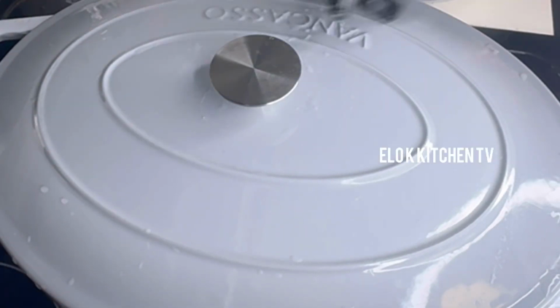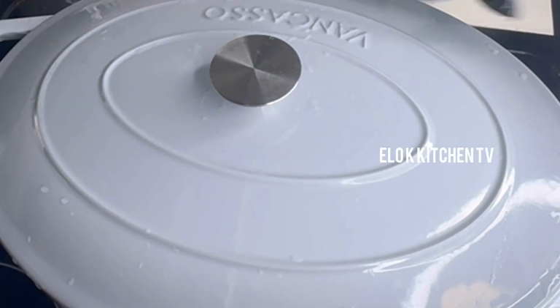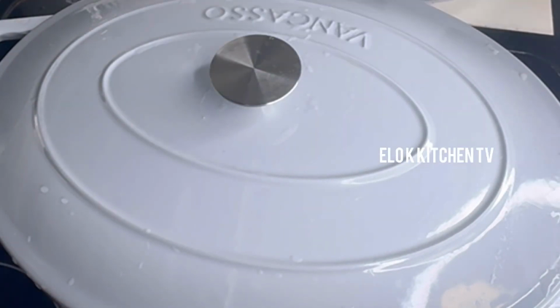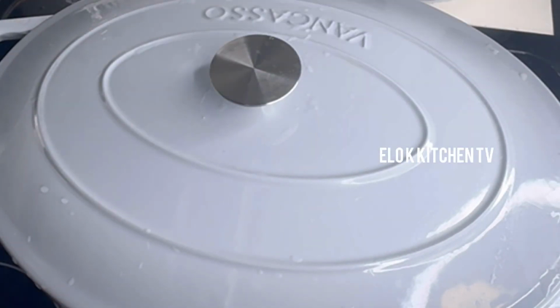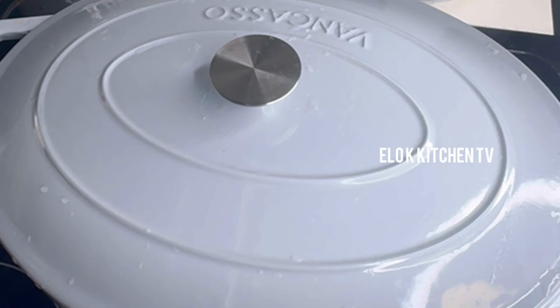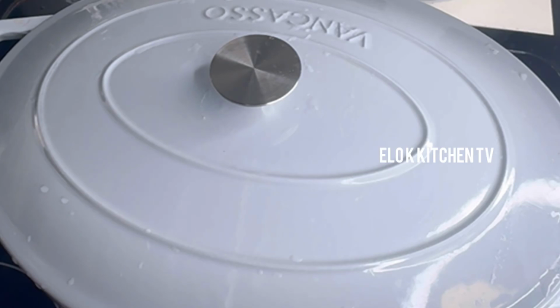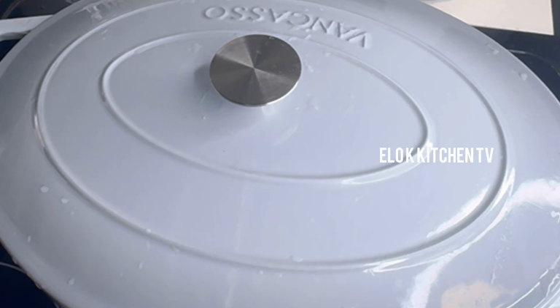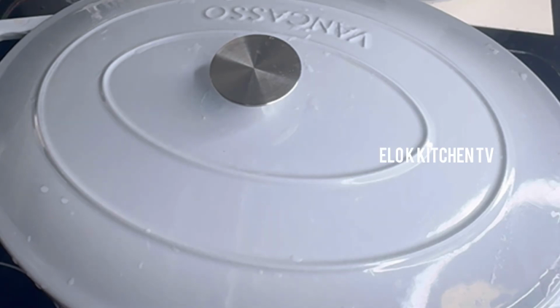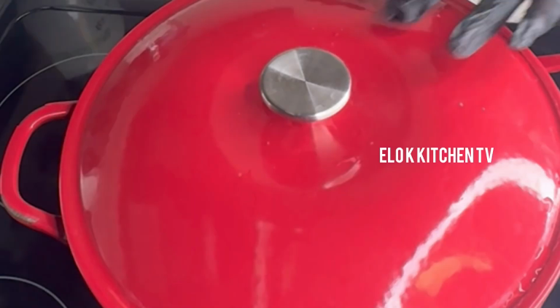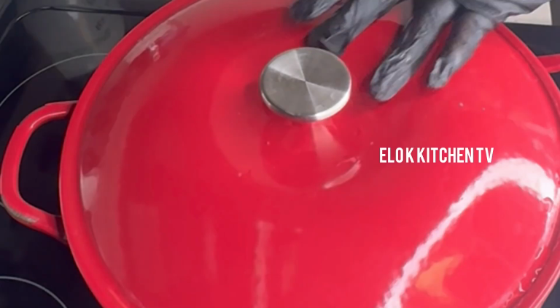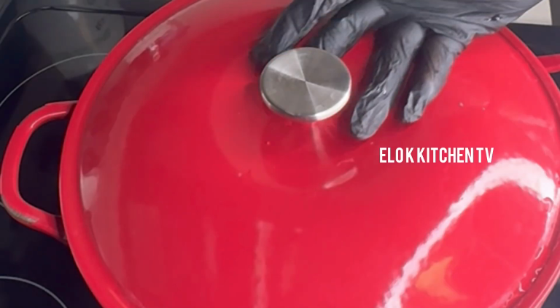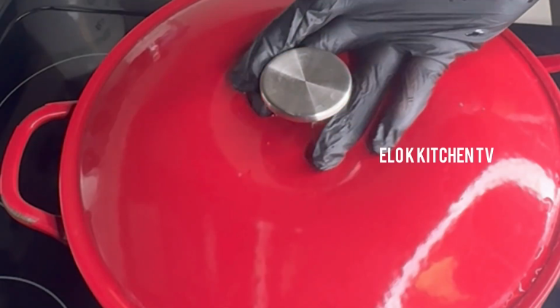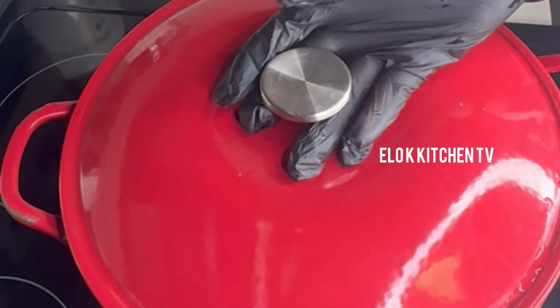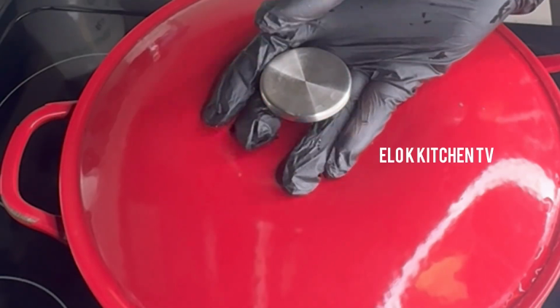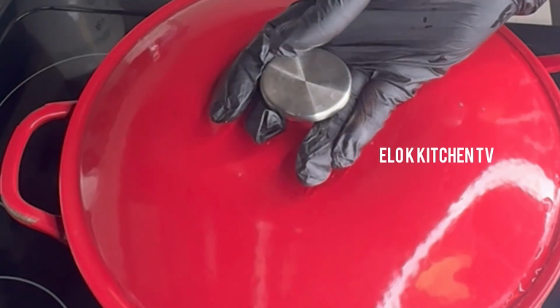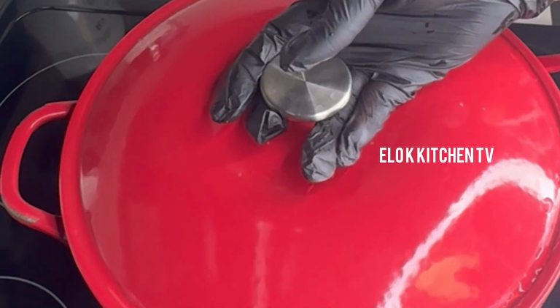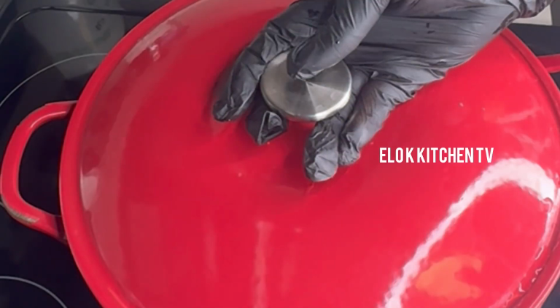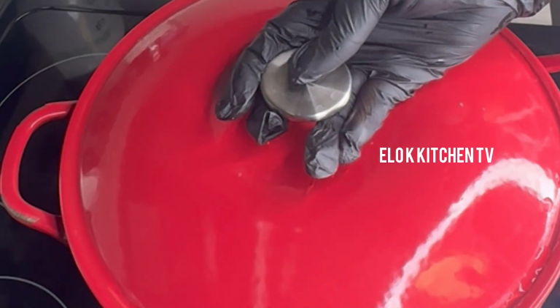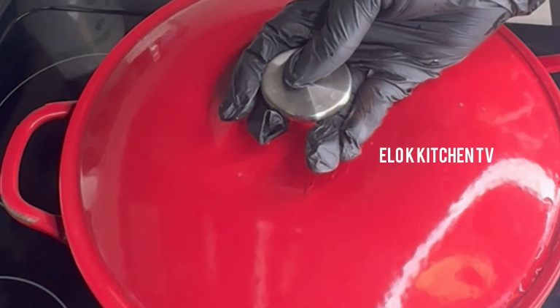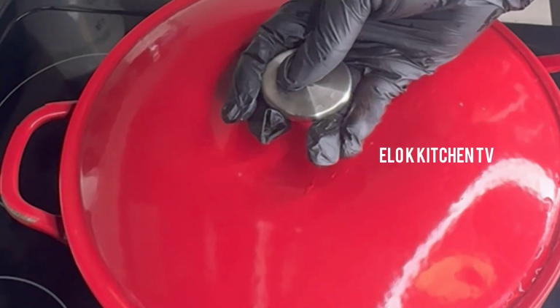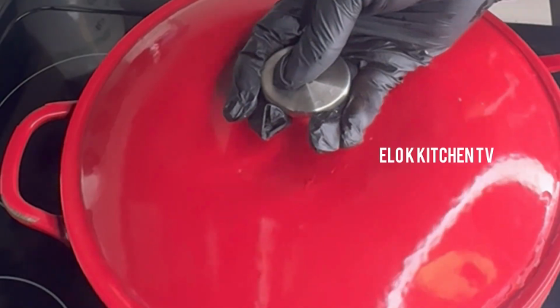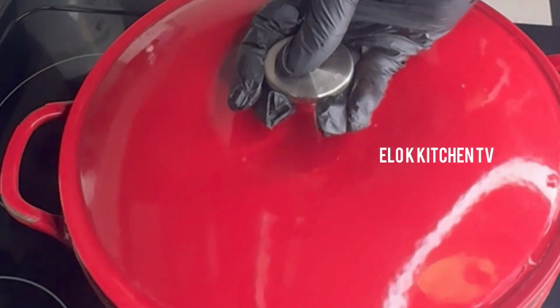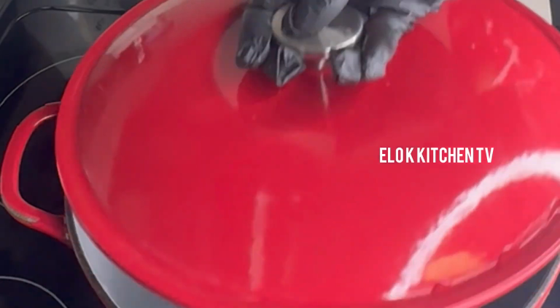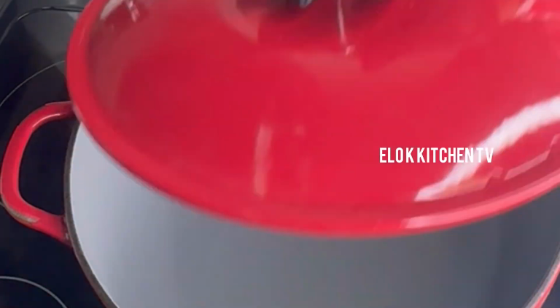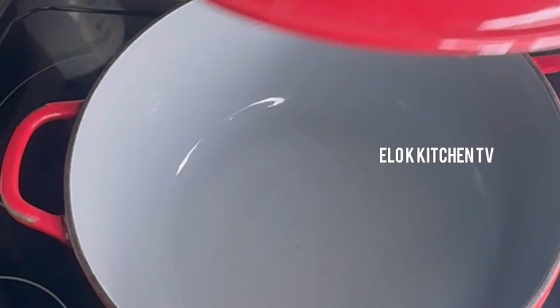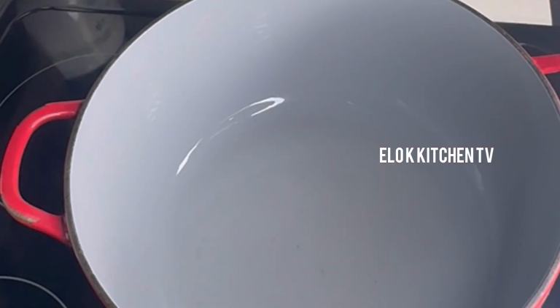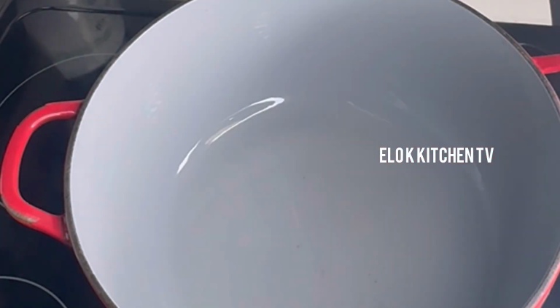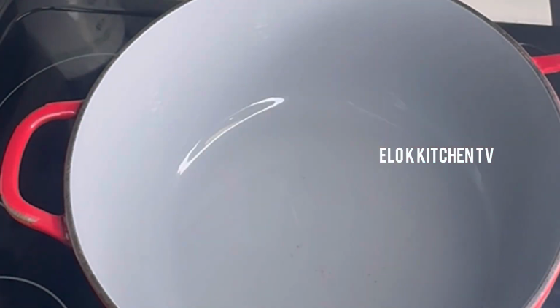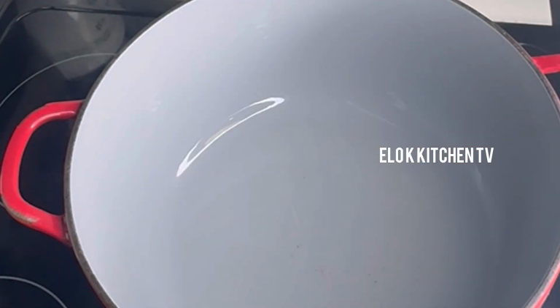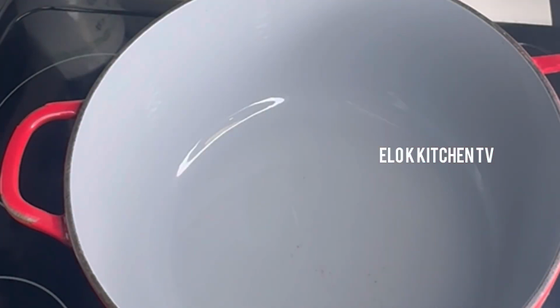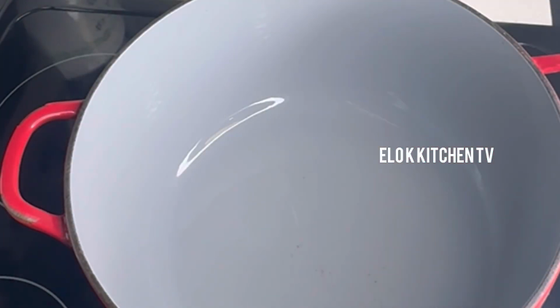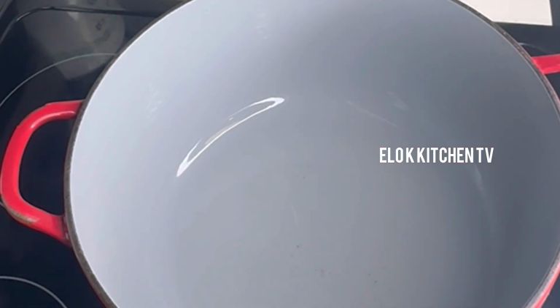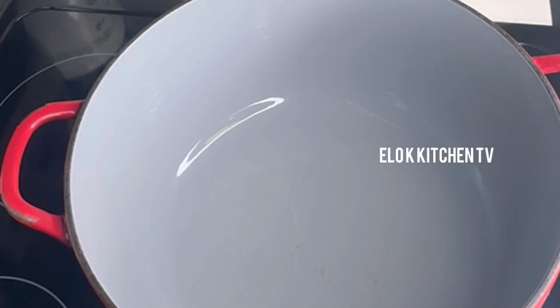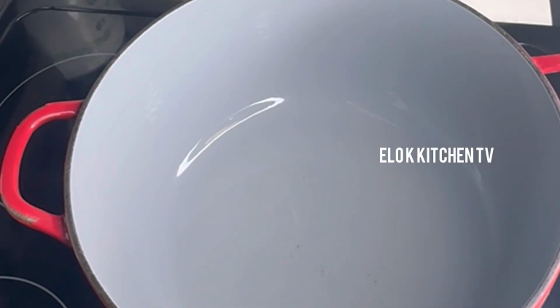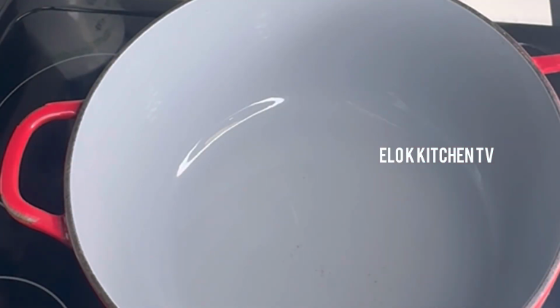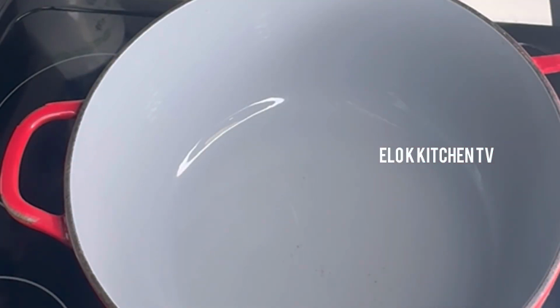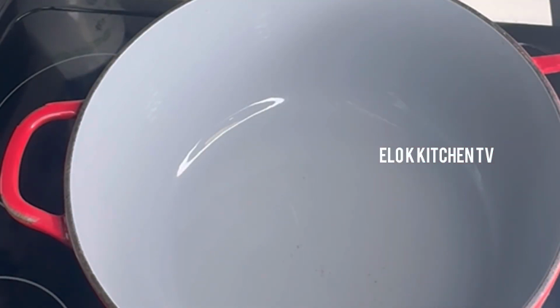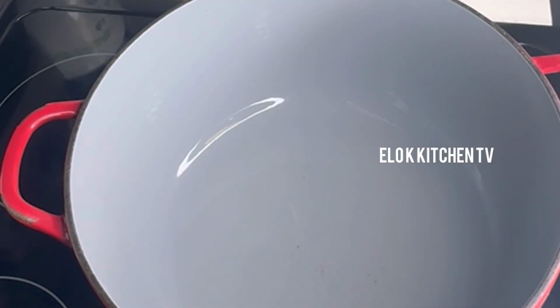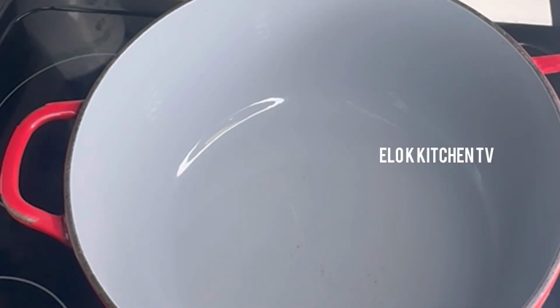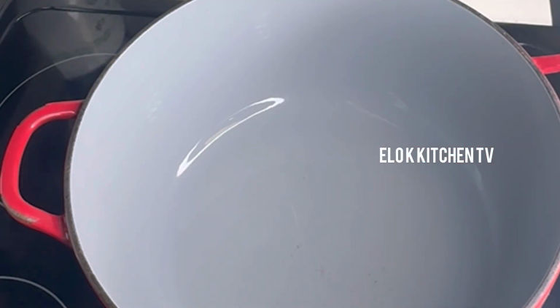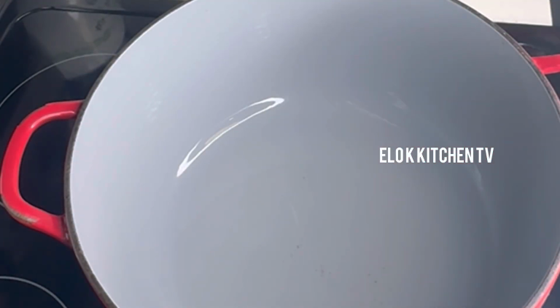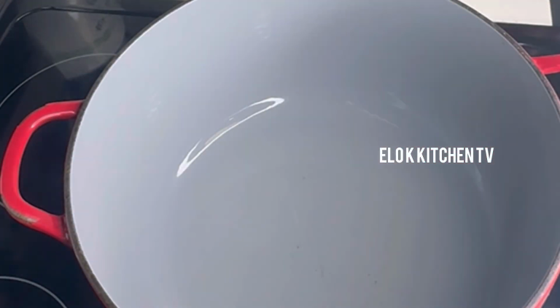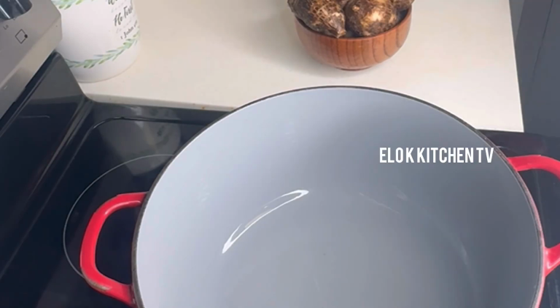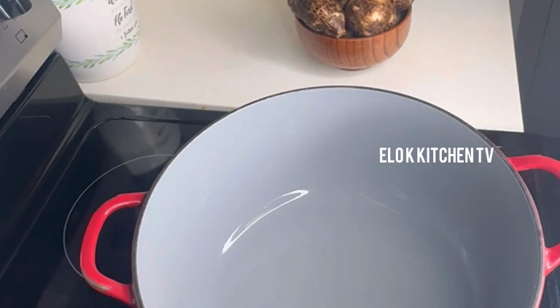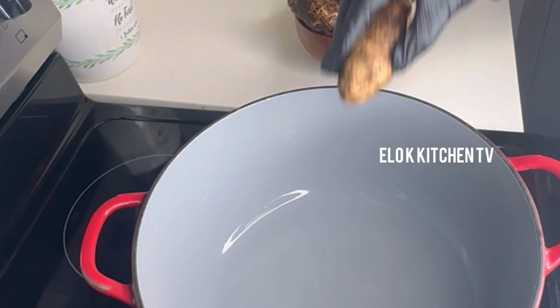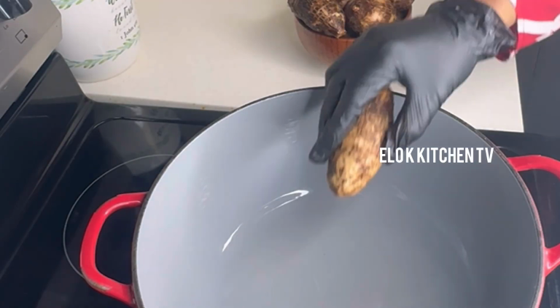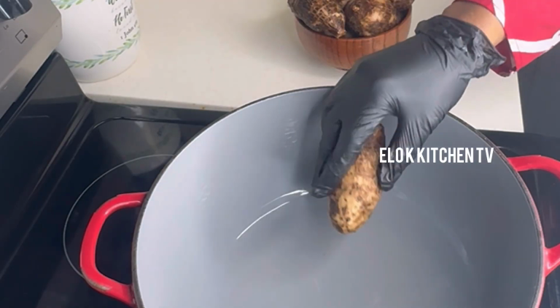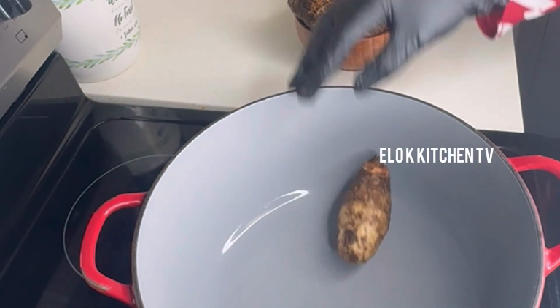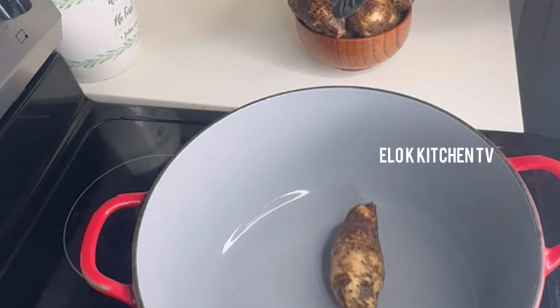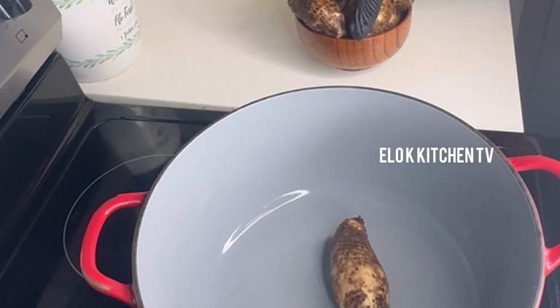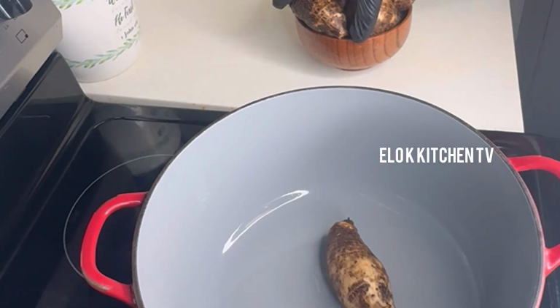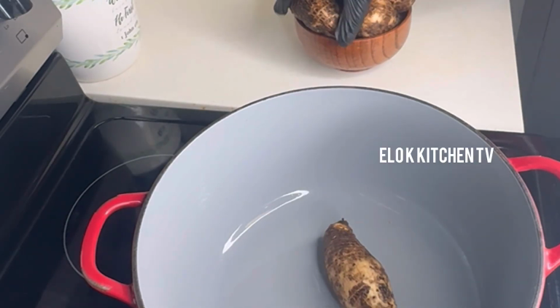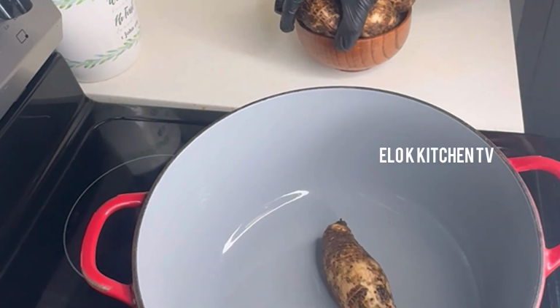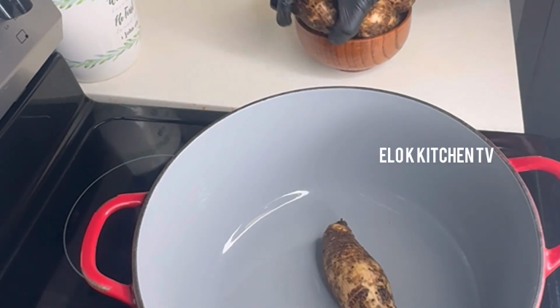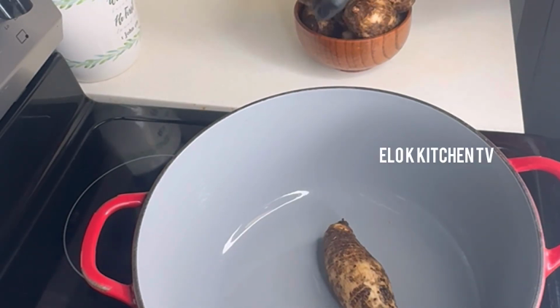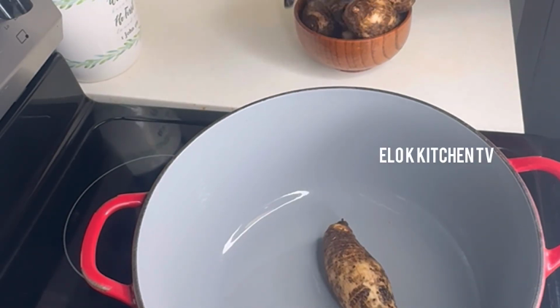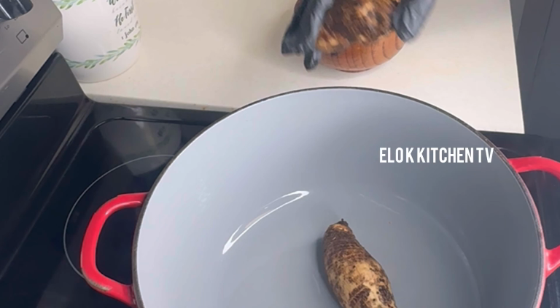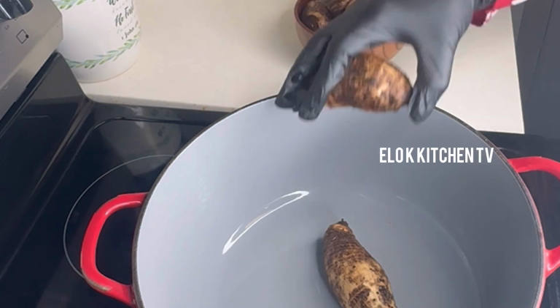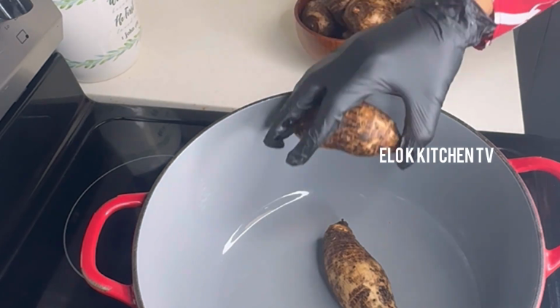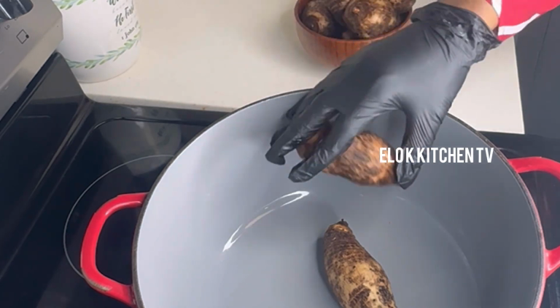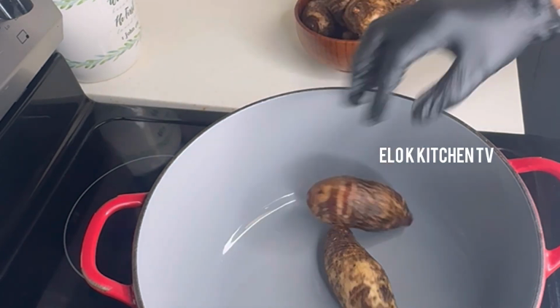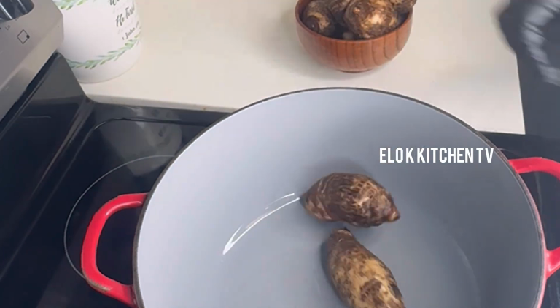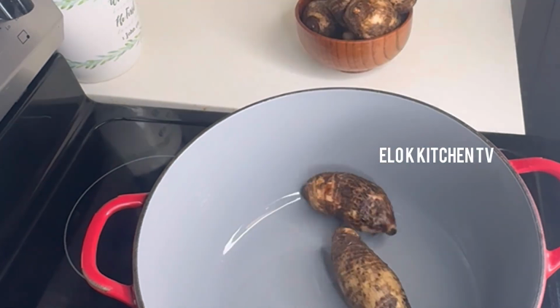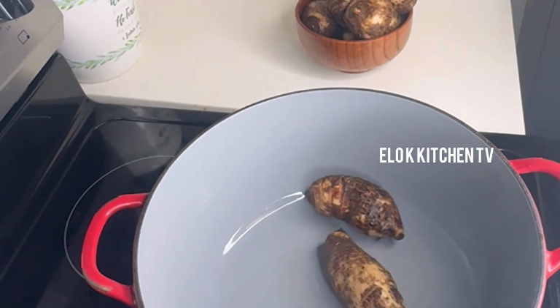While that is cooking, we are going to be cooking our cocoyam over here. This type of cocoyam cooks really fast.